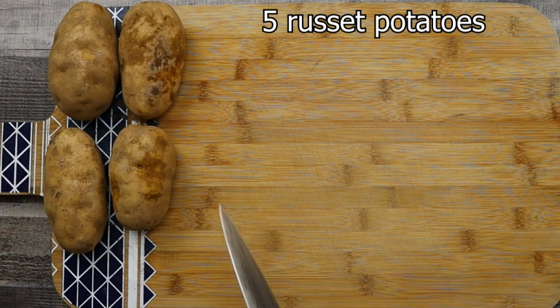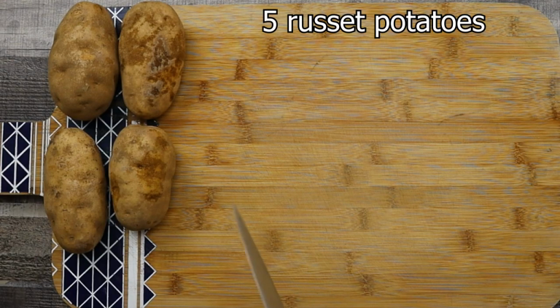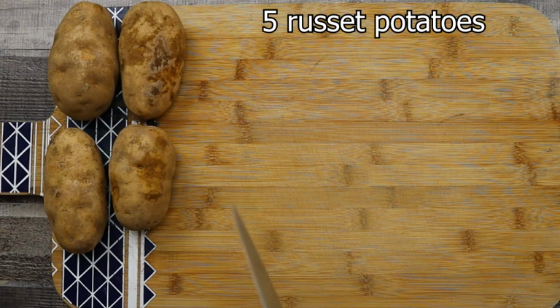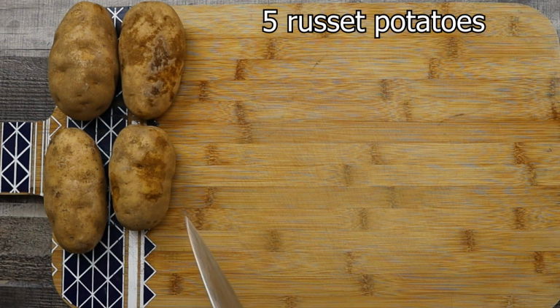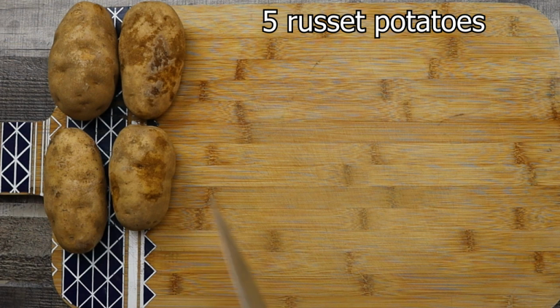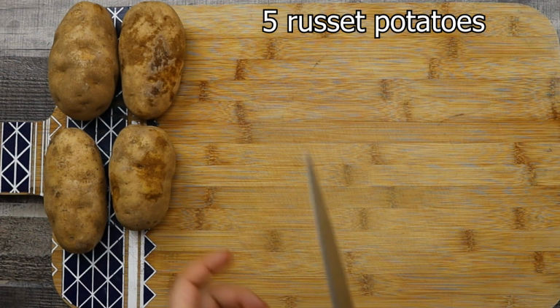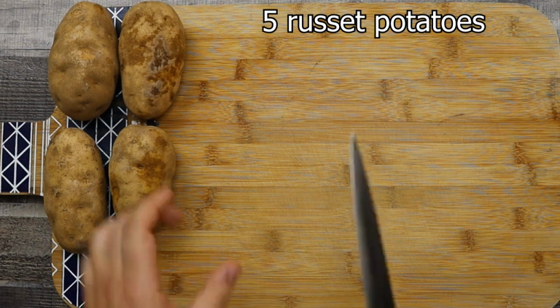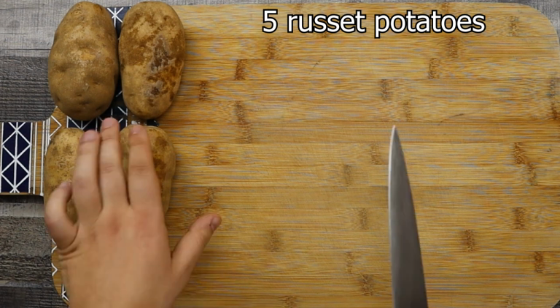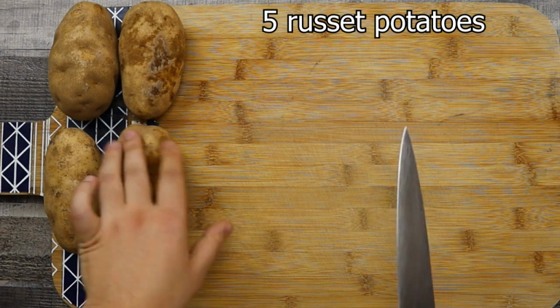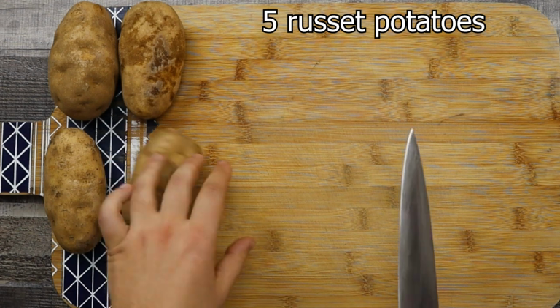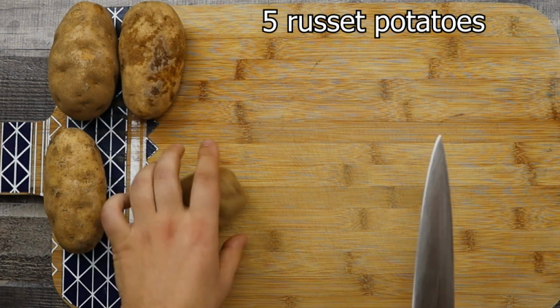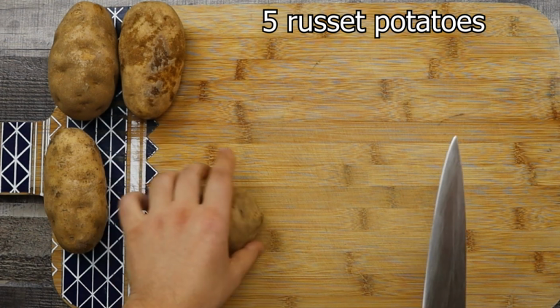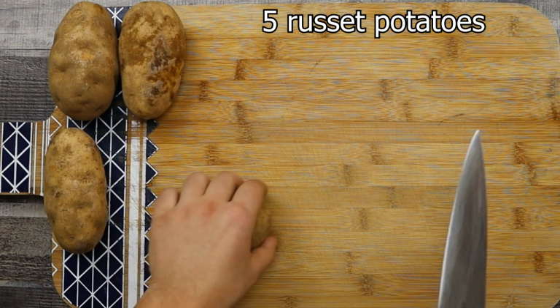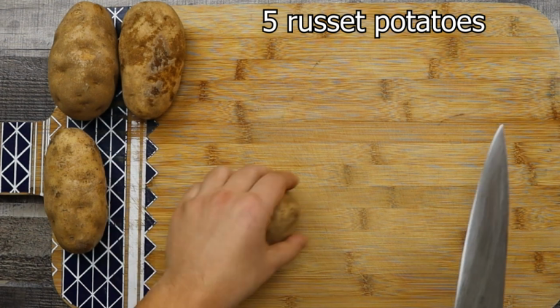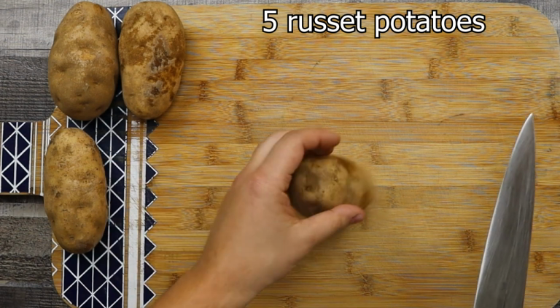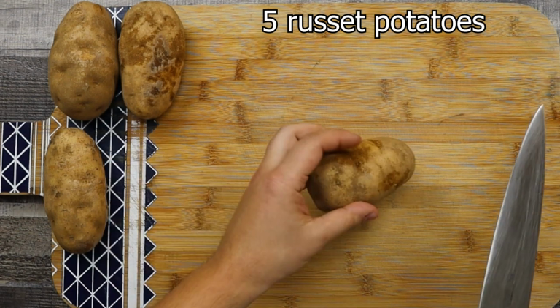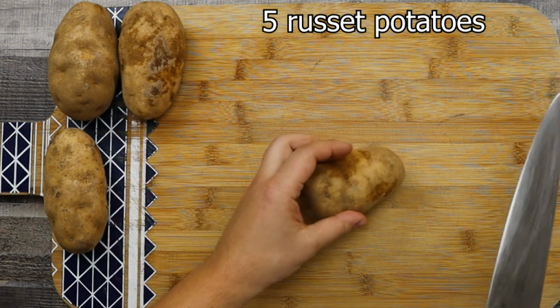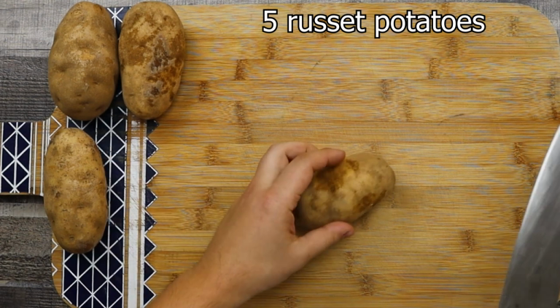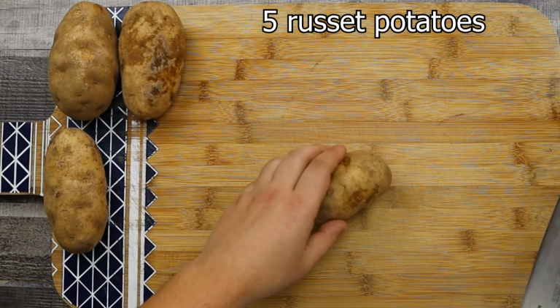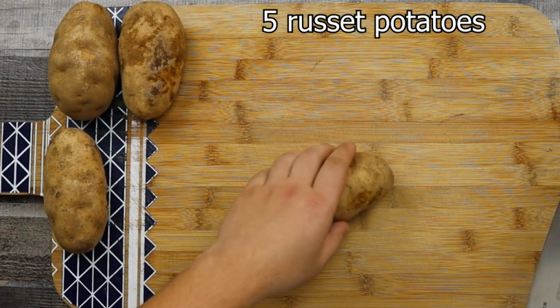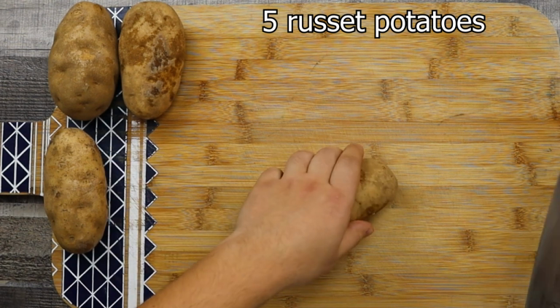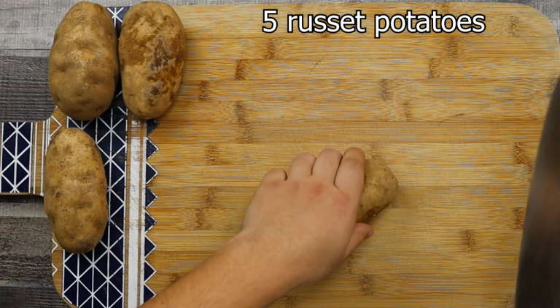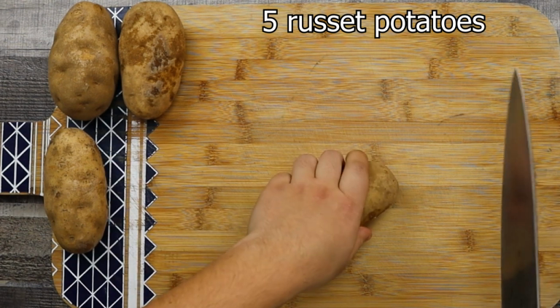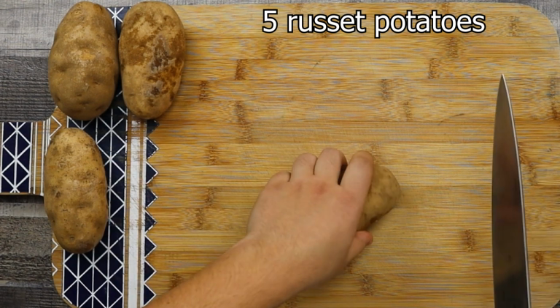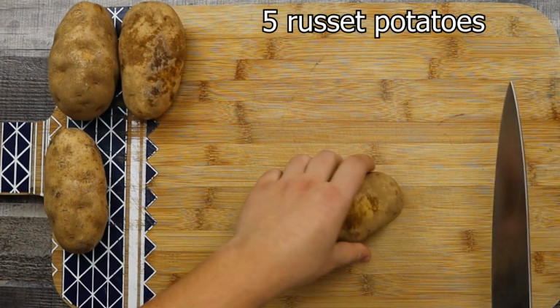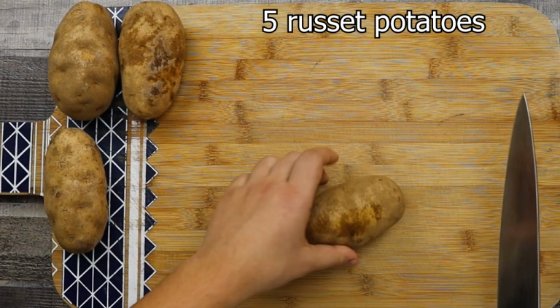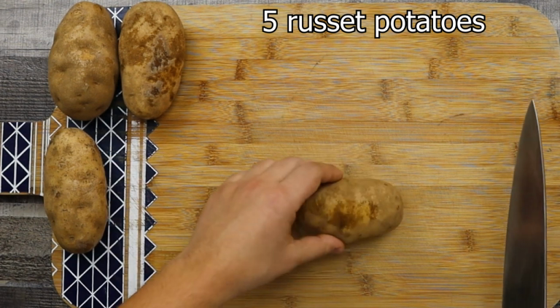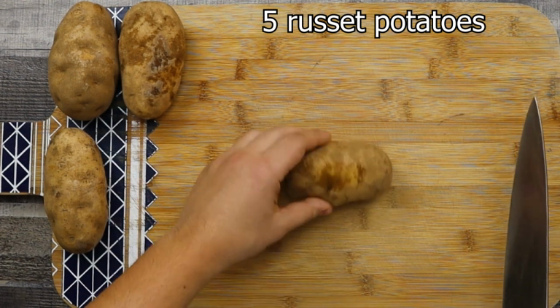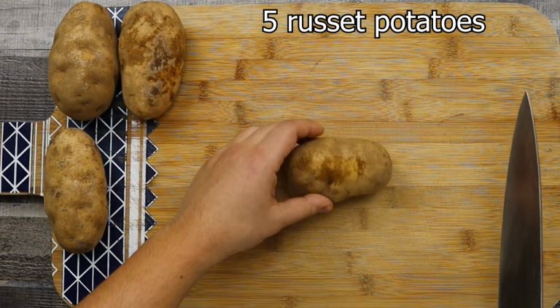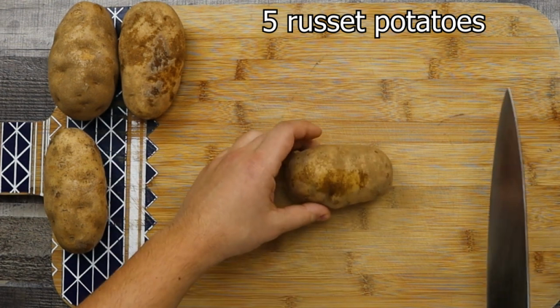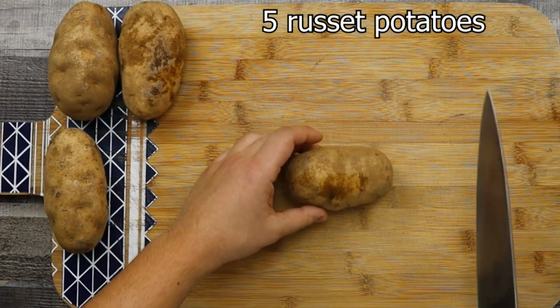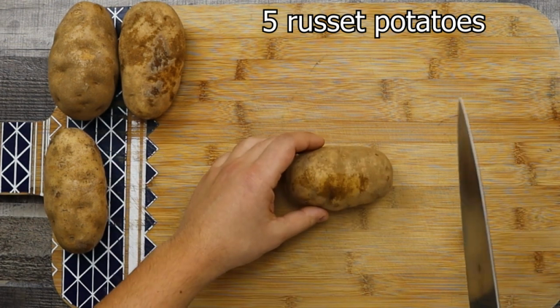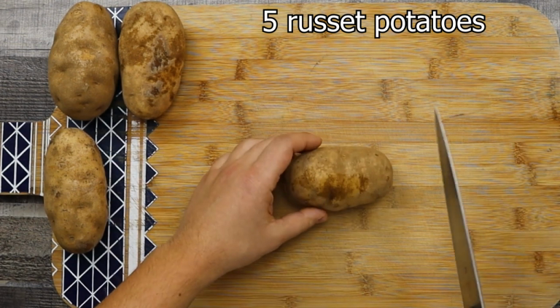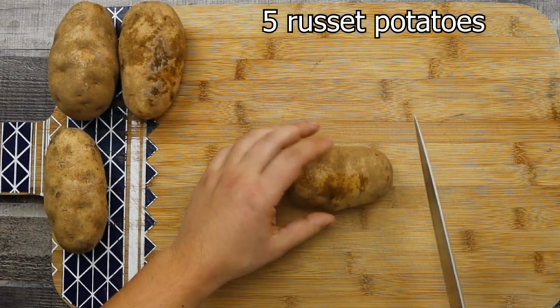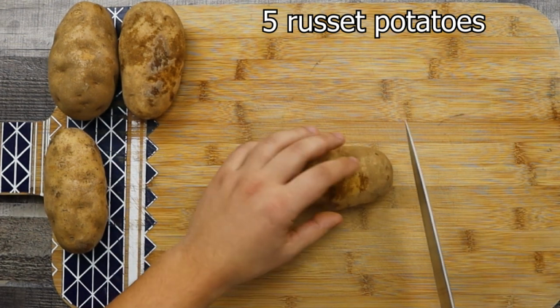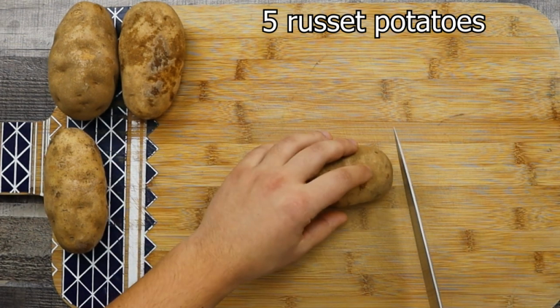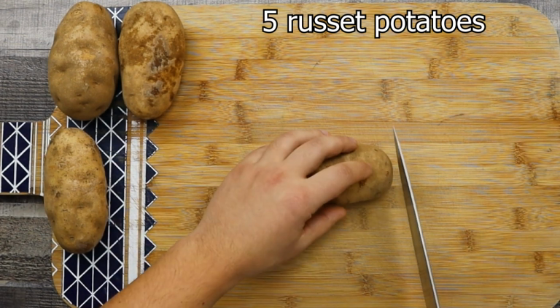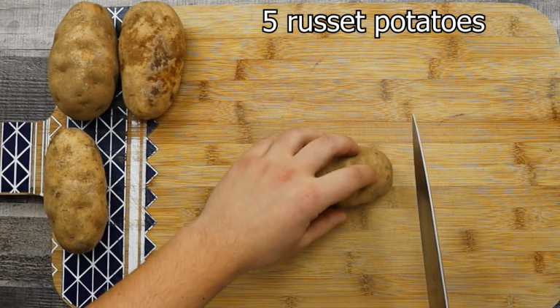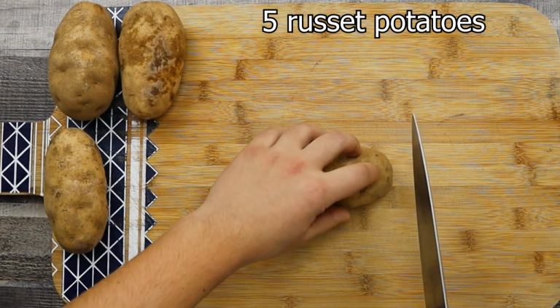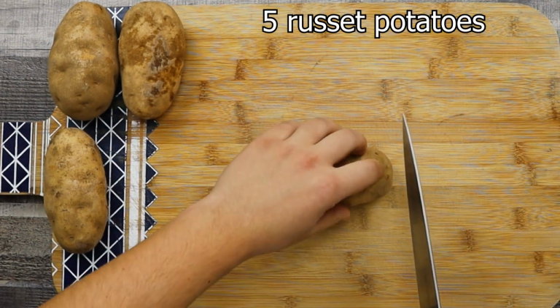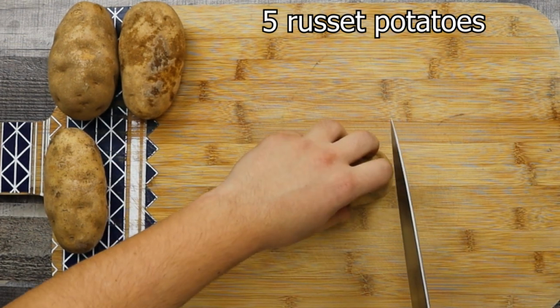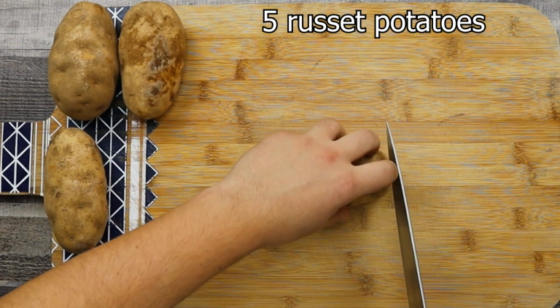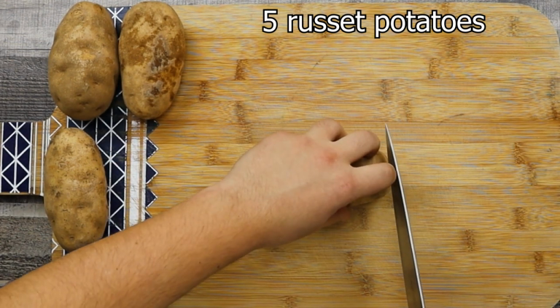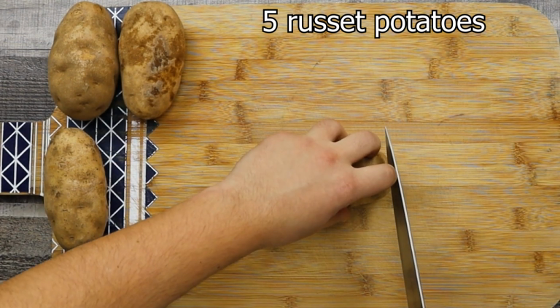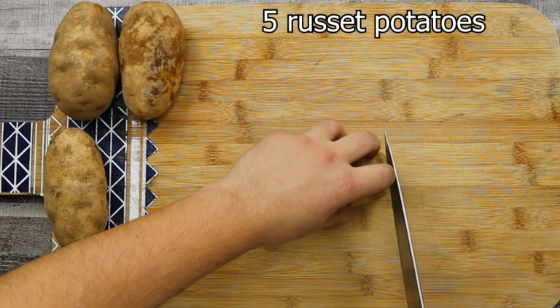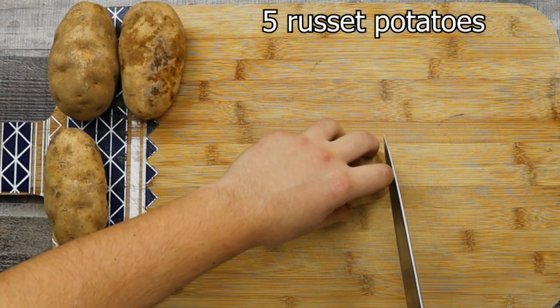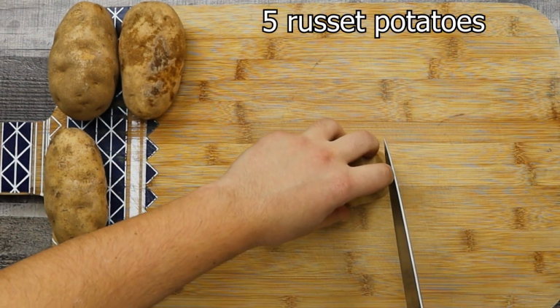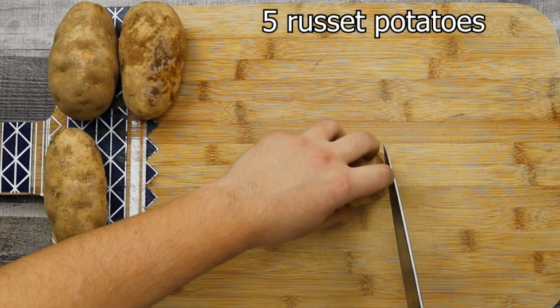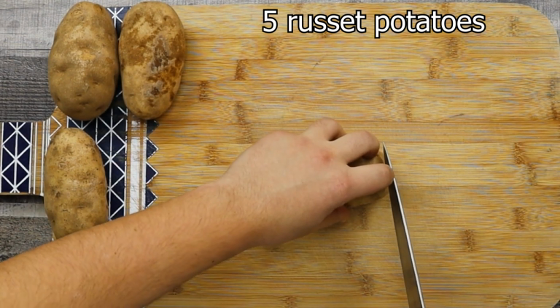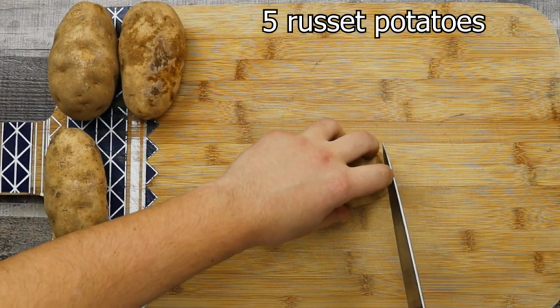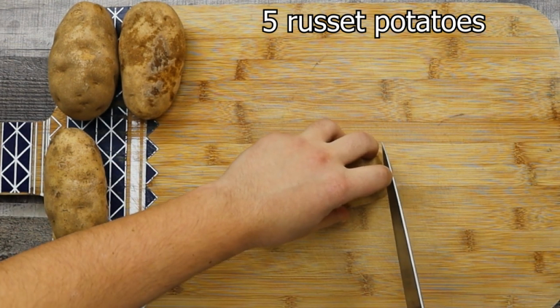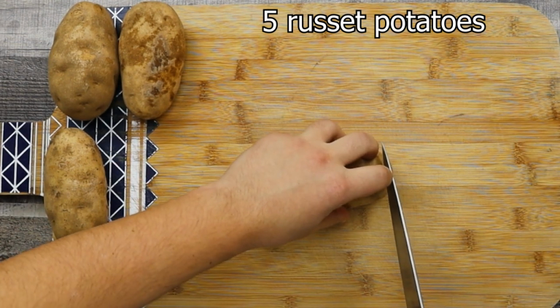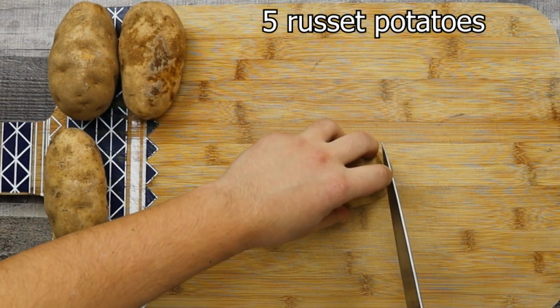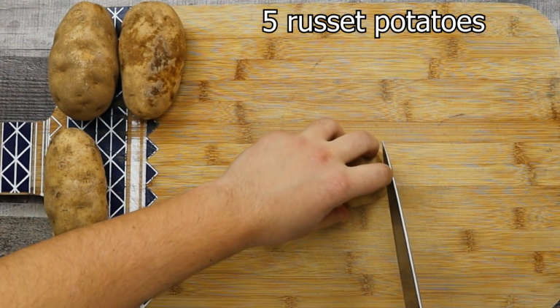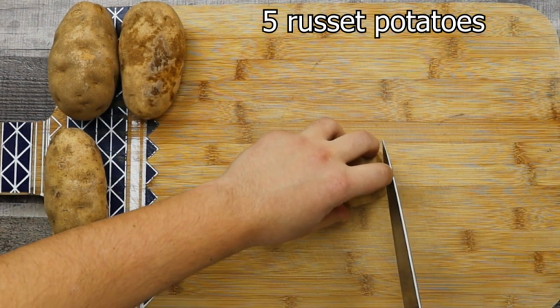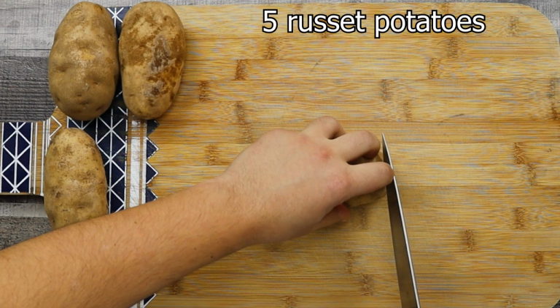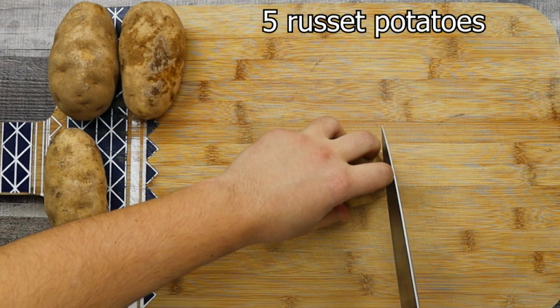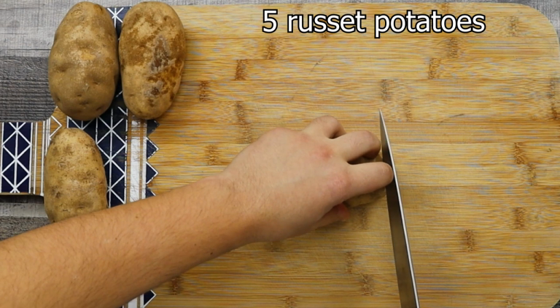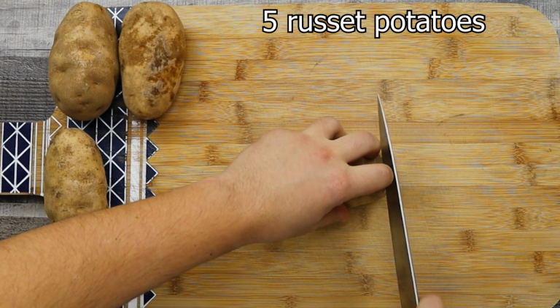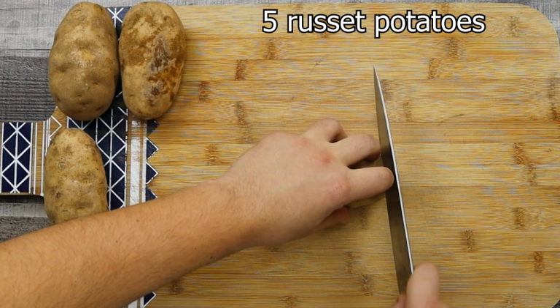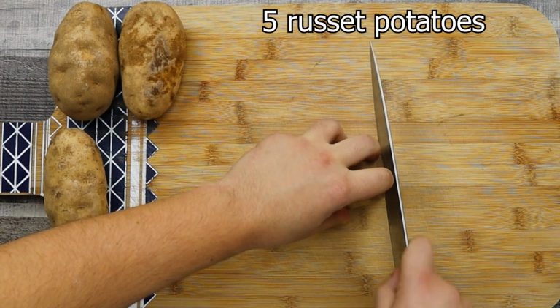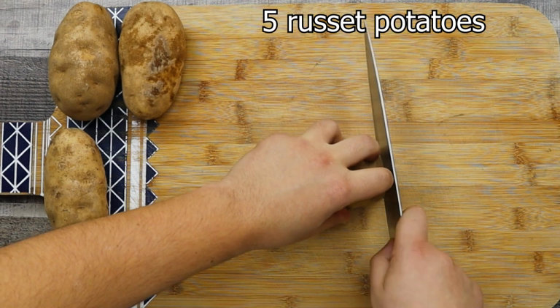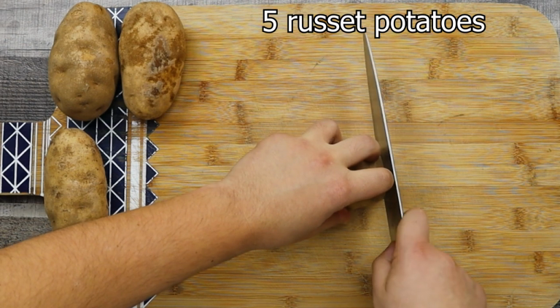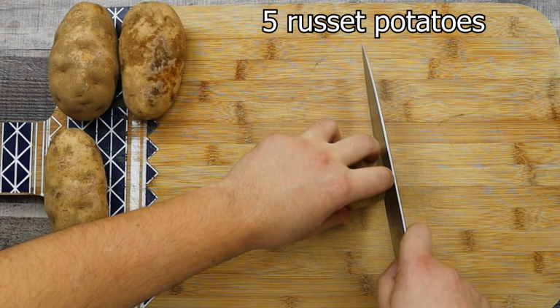Fondant potatoes were originated in France. You don't see this side dish in a restaurant because it's an old-school recipe.